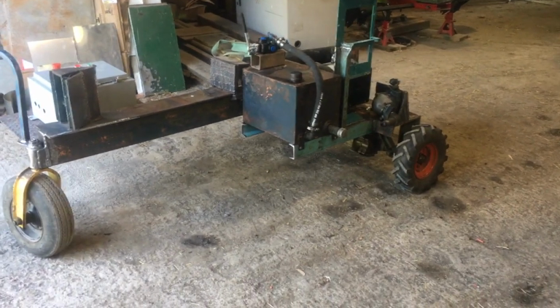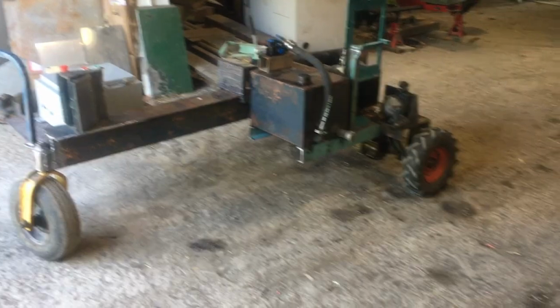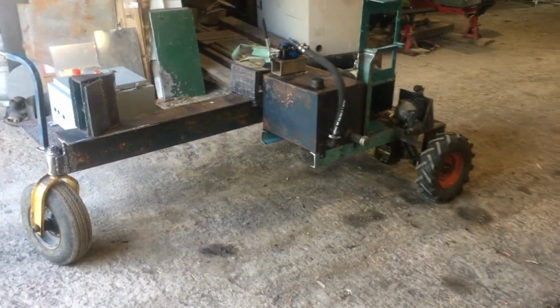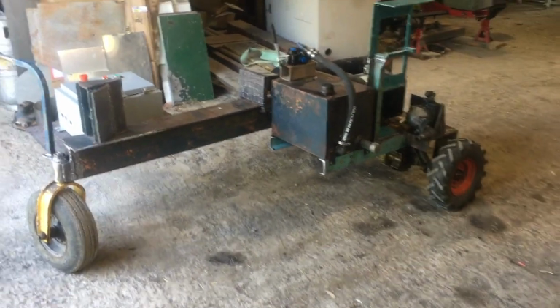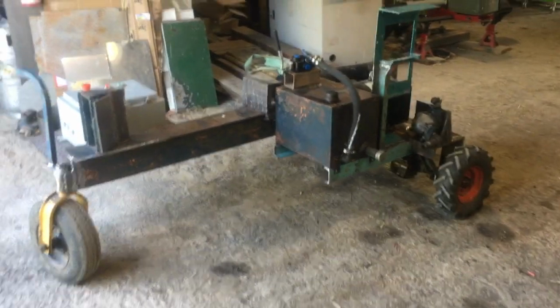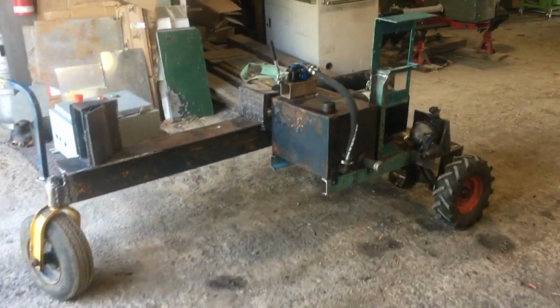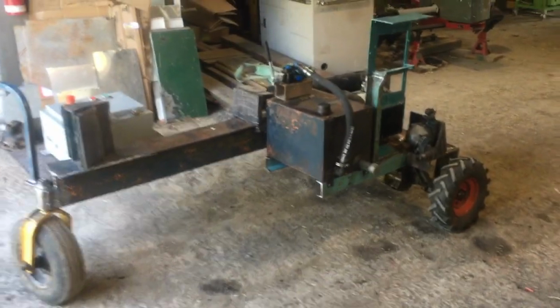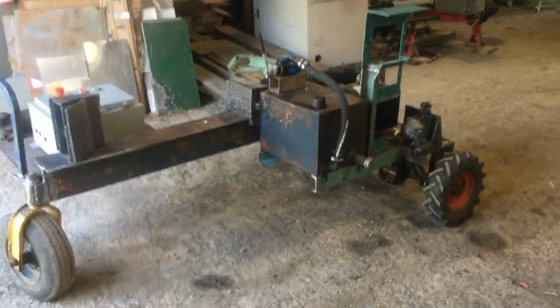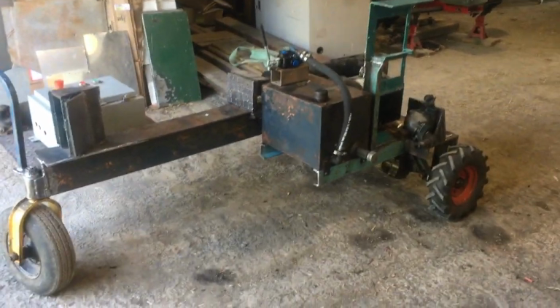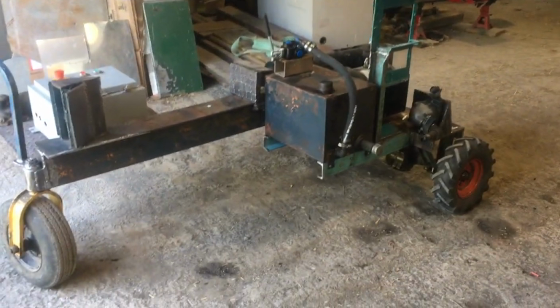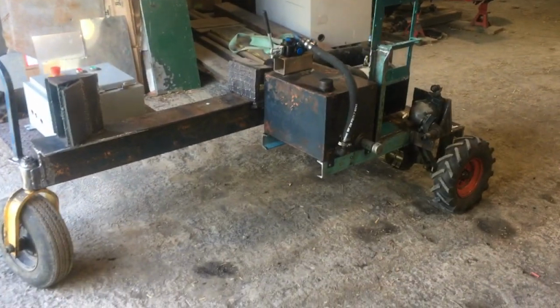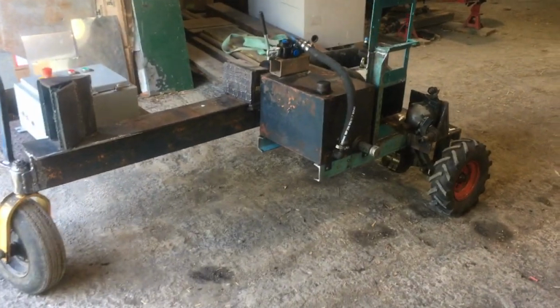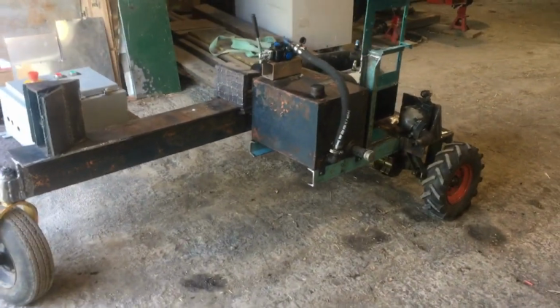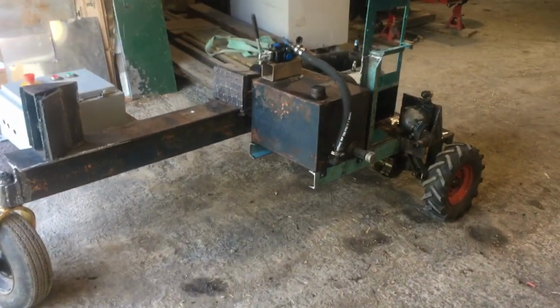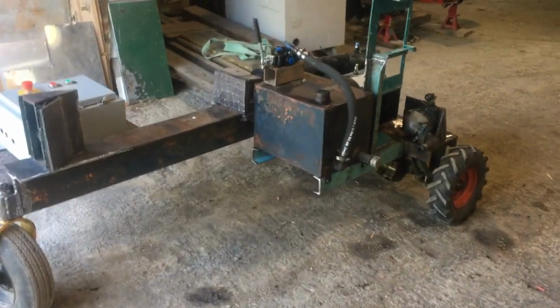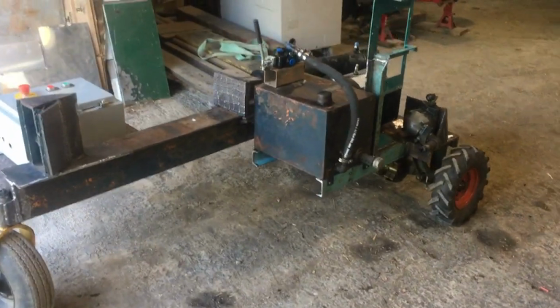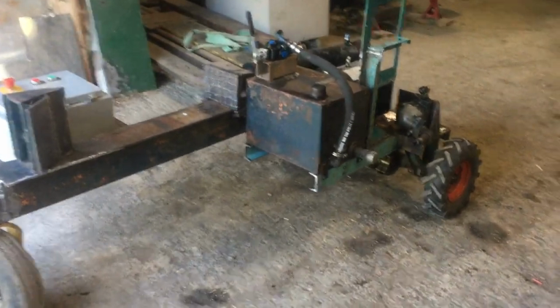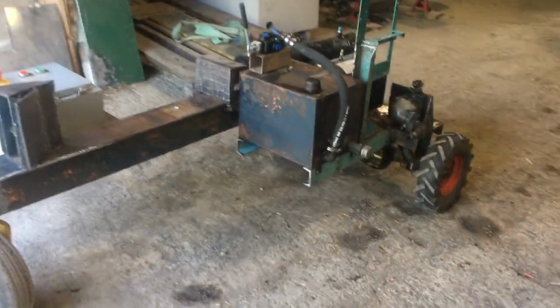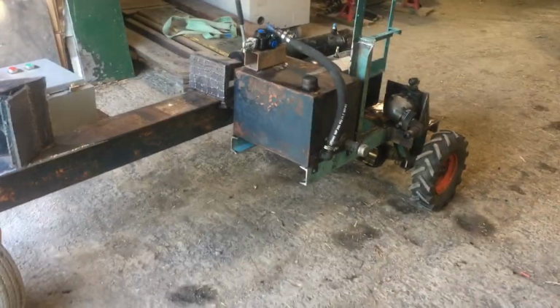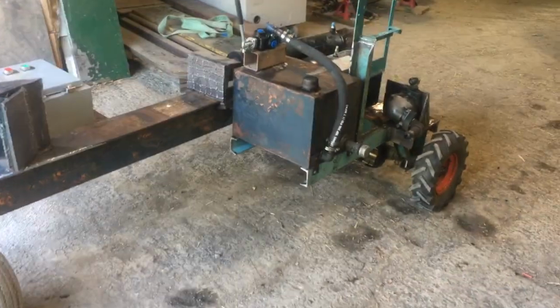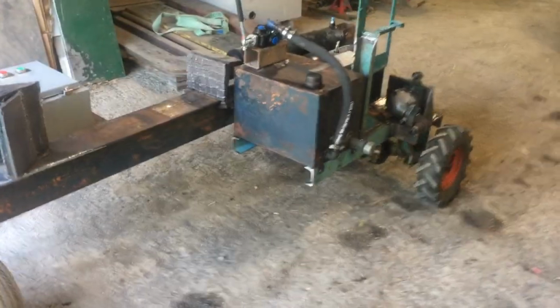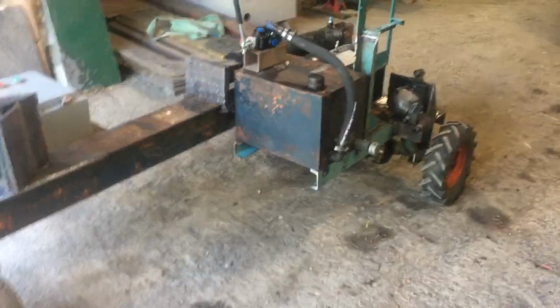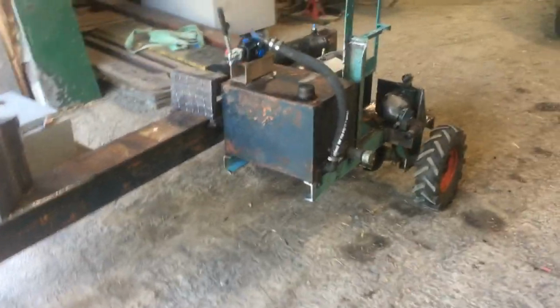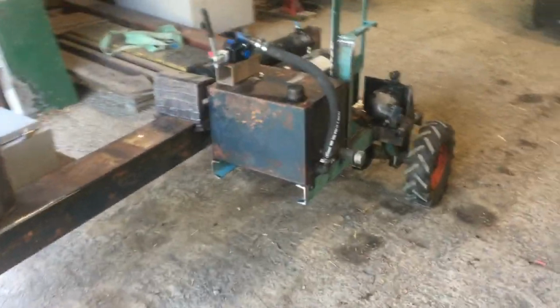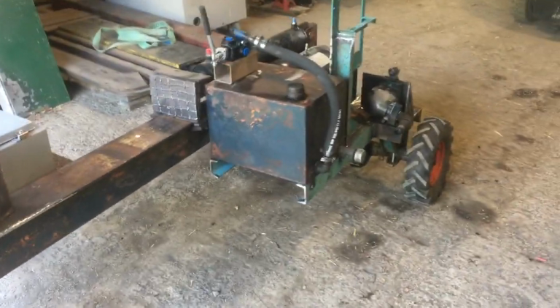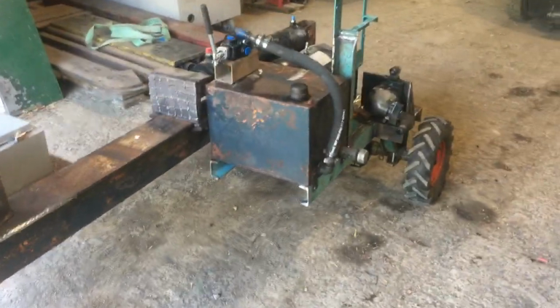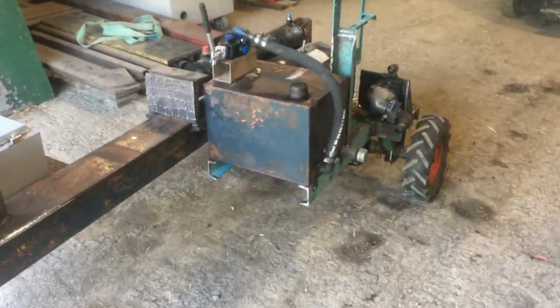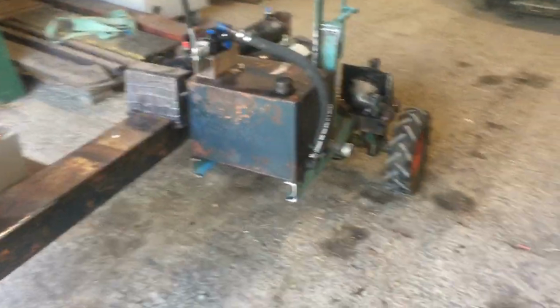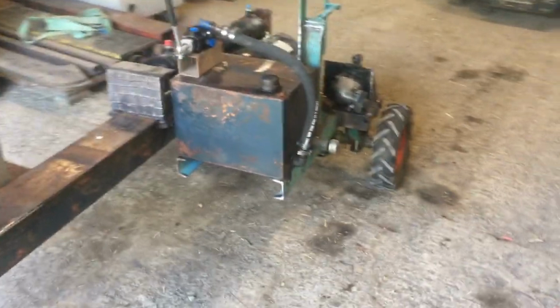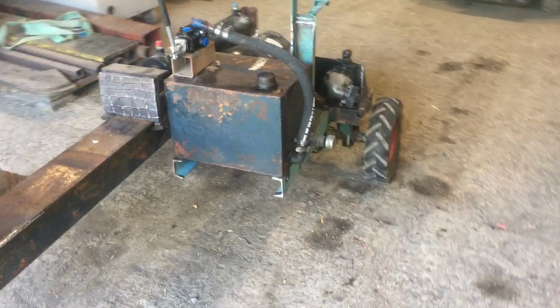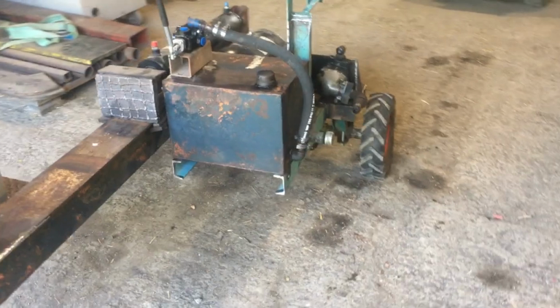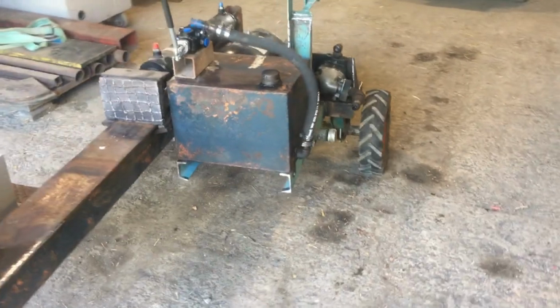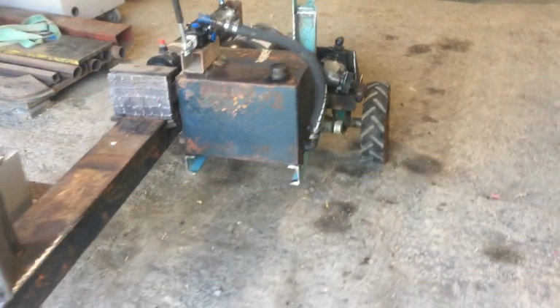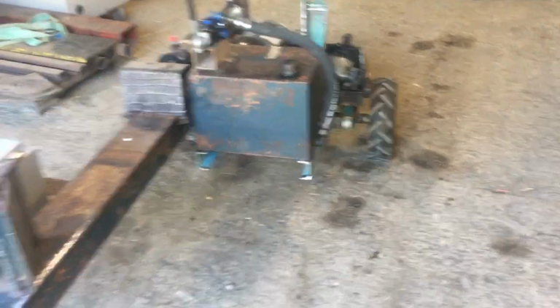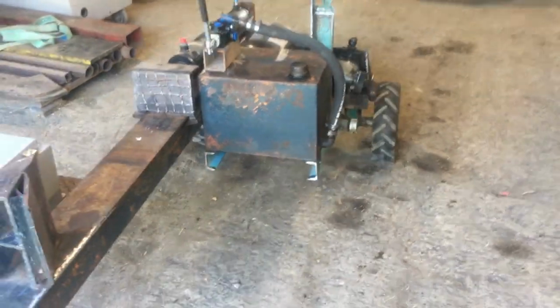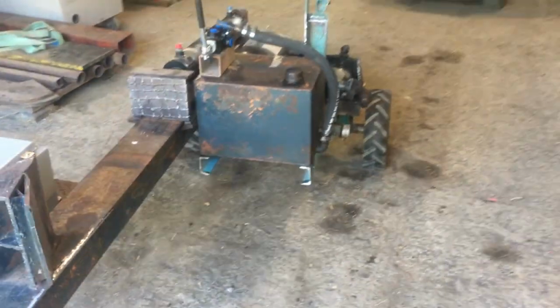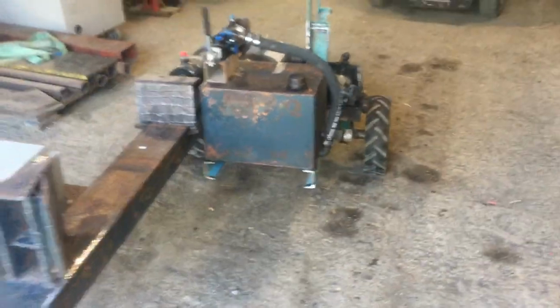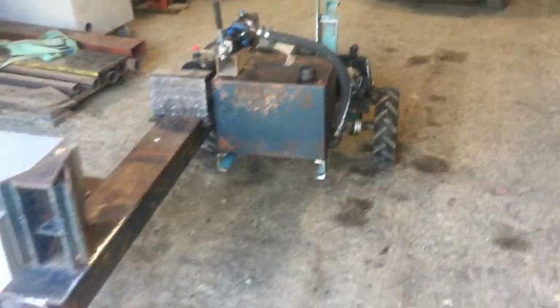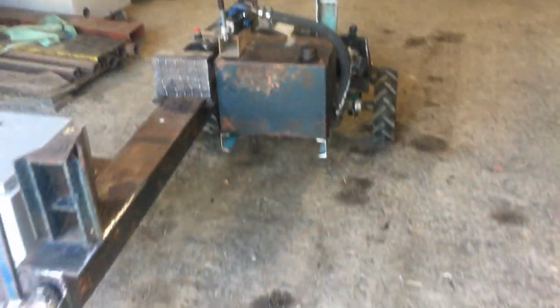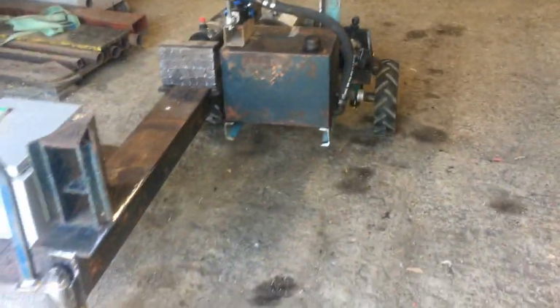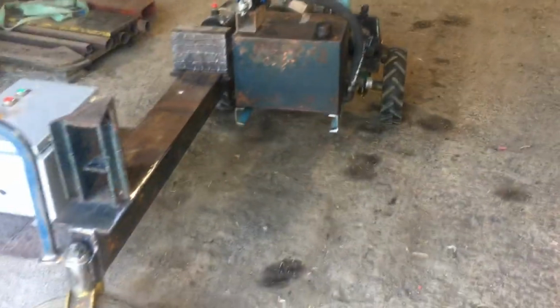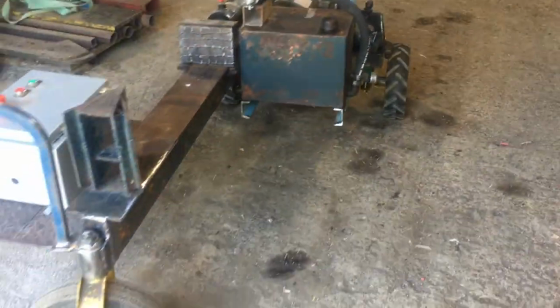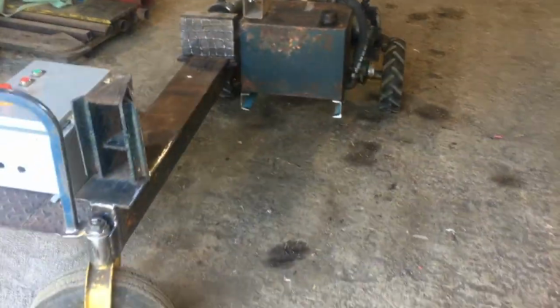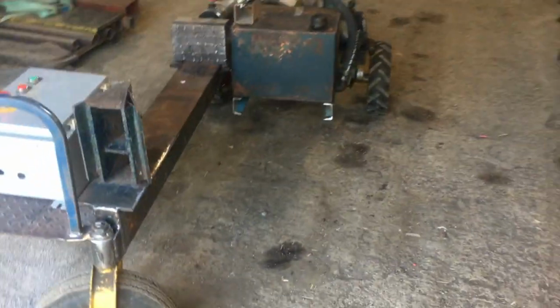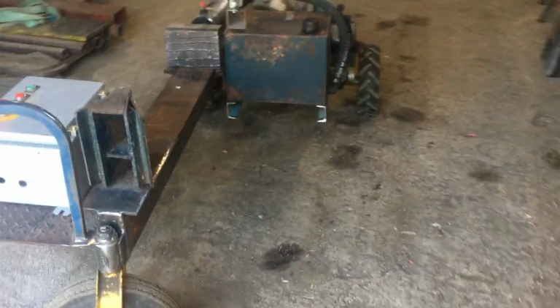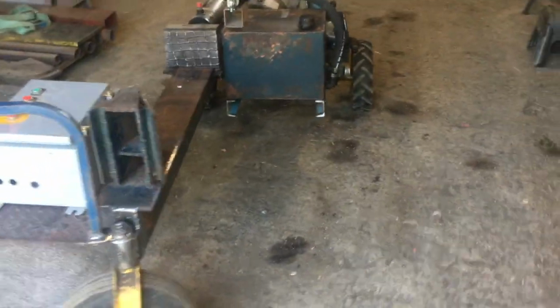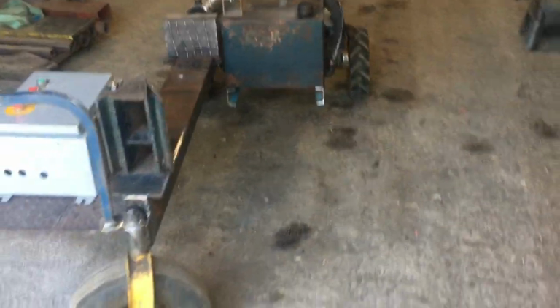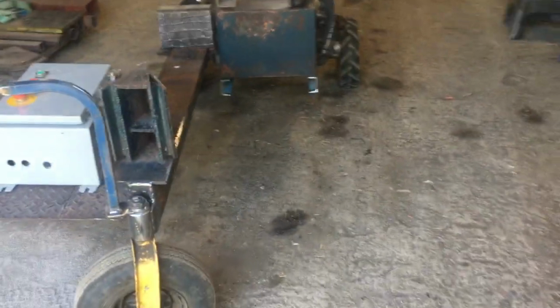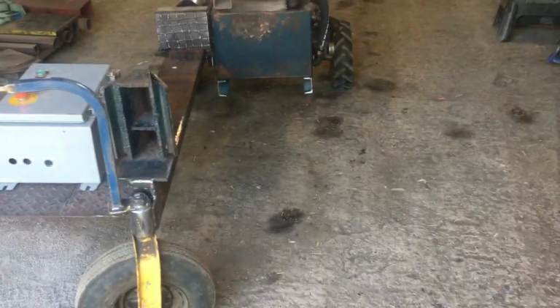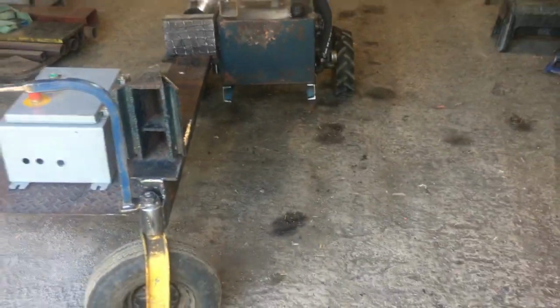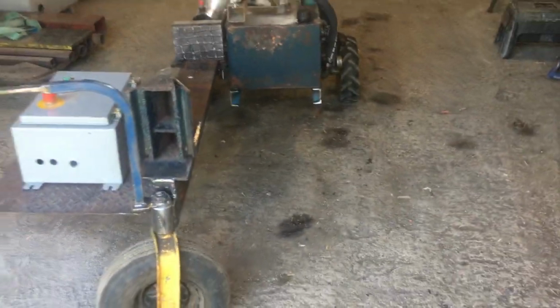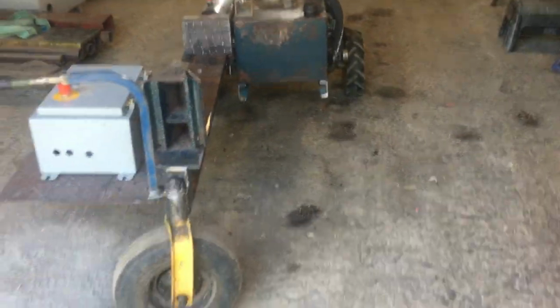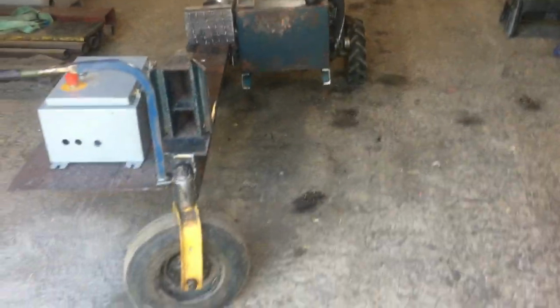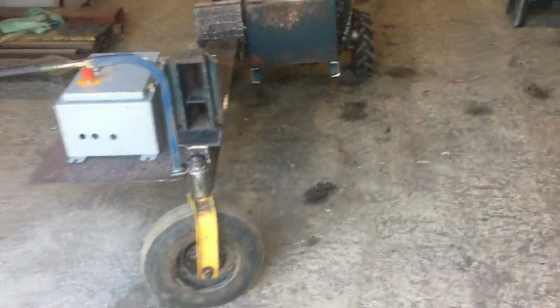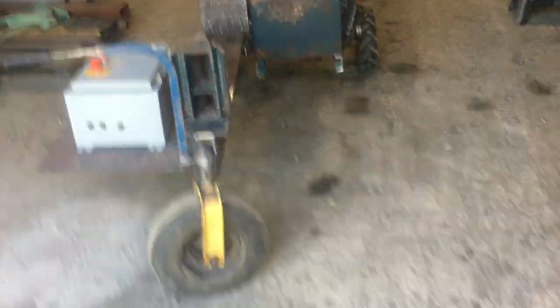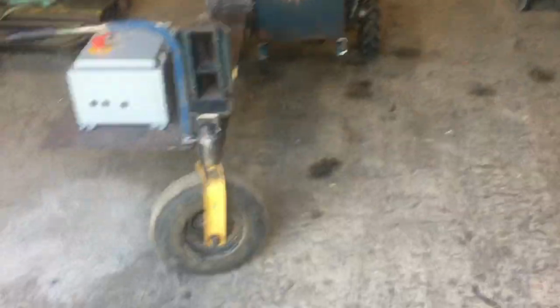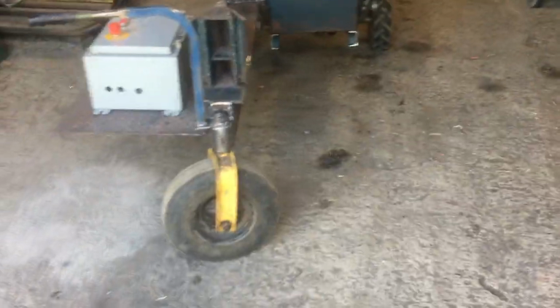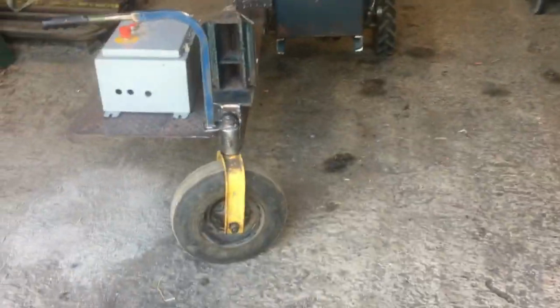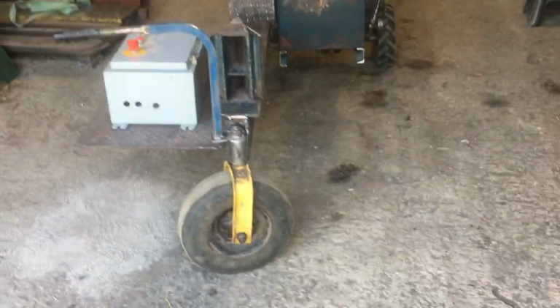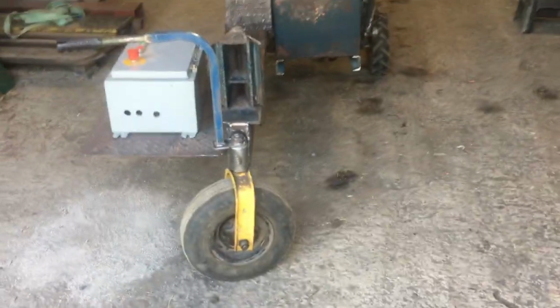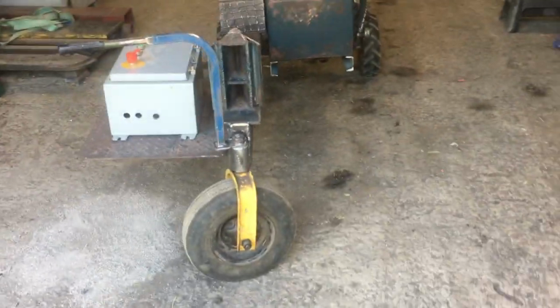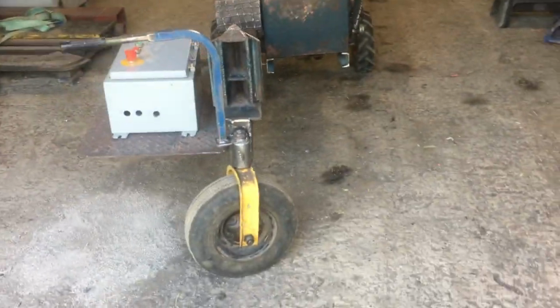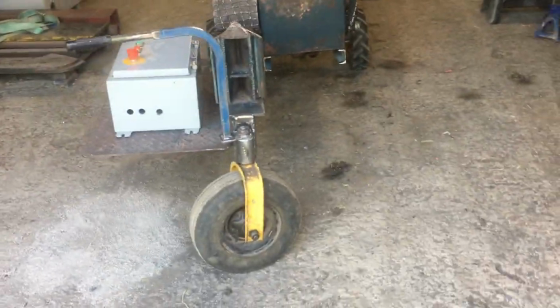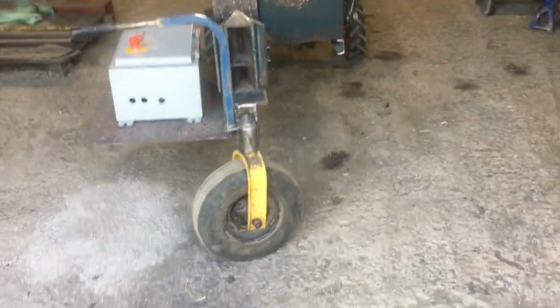Electric wood splitter, chapter two. Very good progress — only one slight screw-up today.